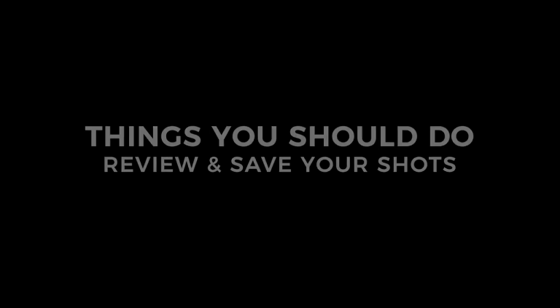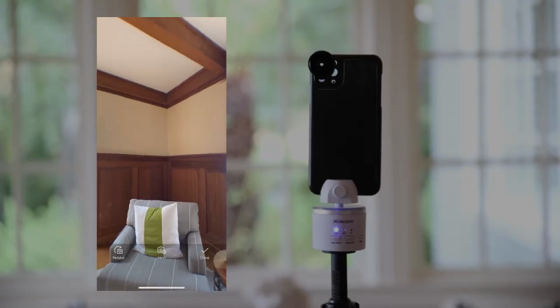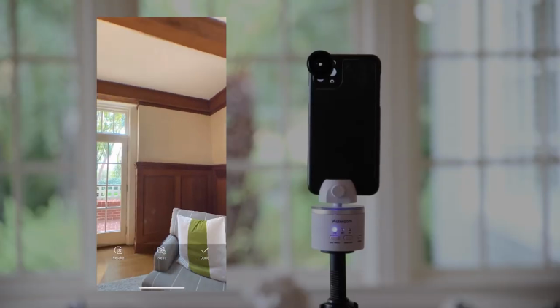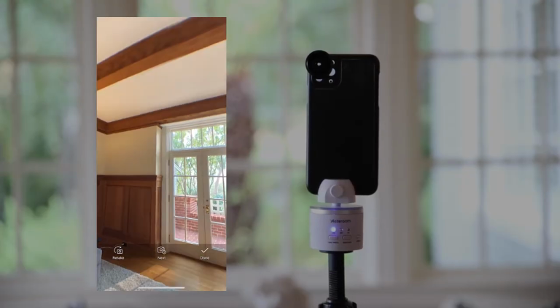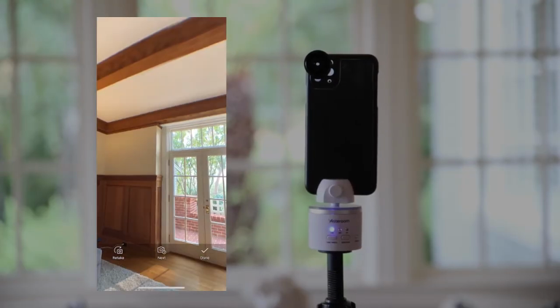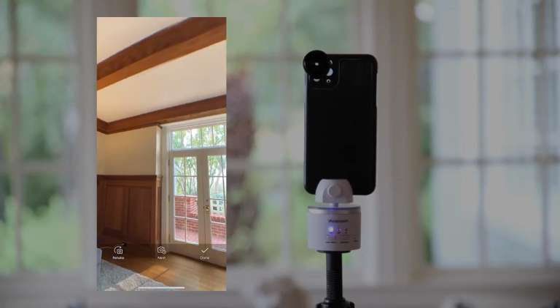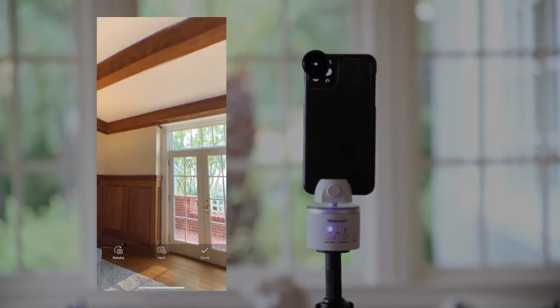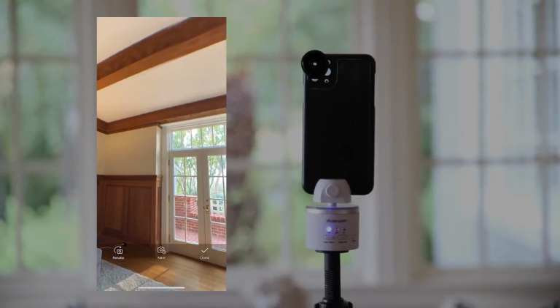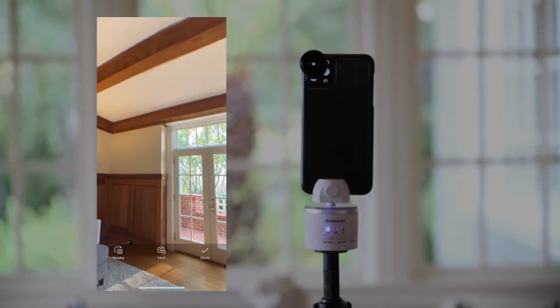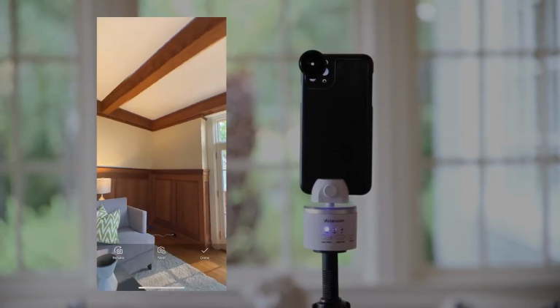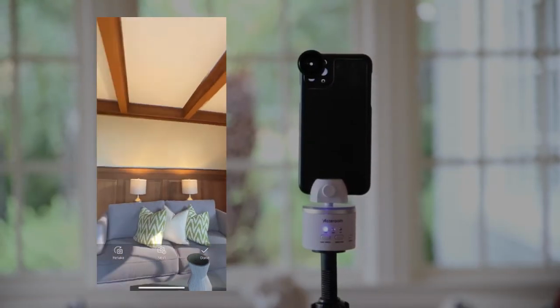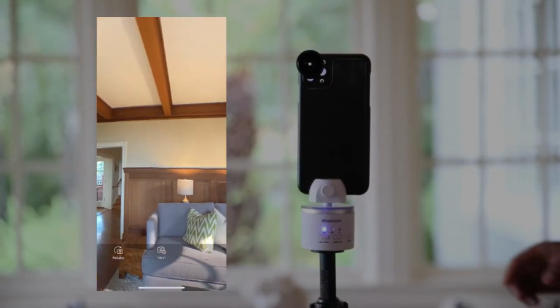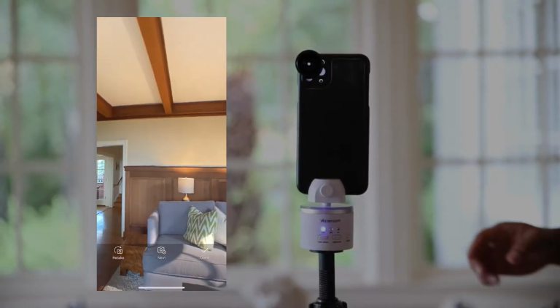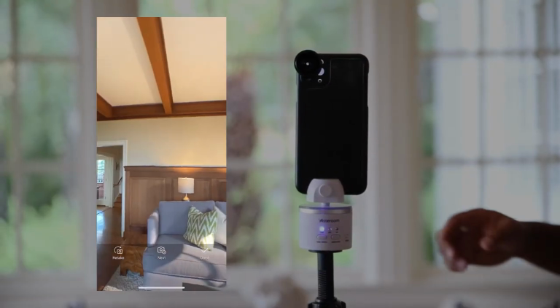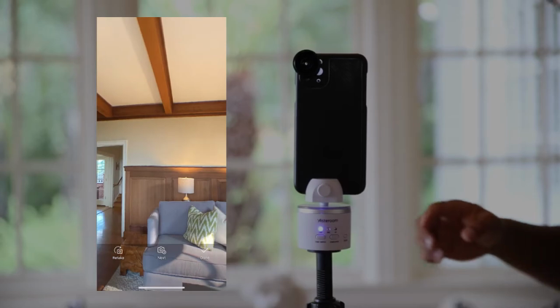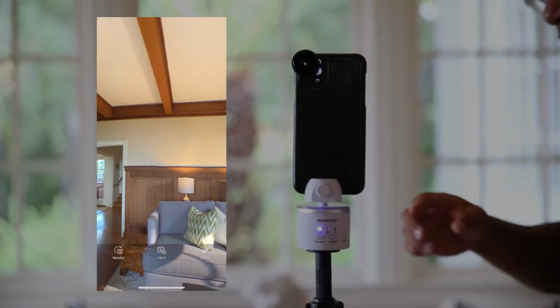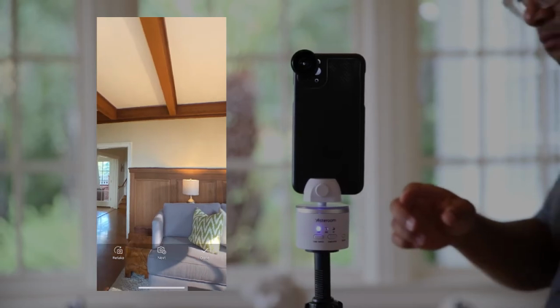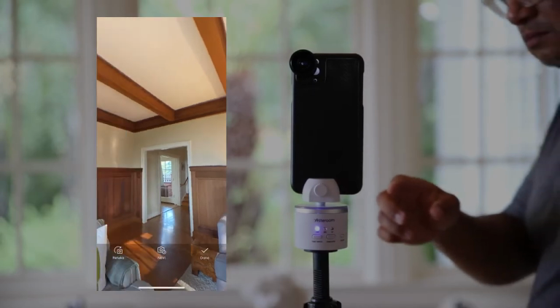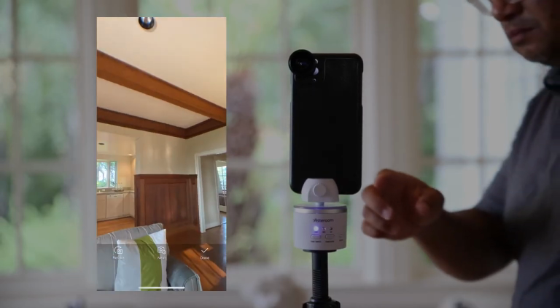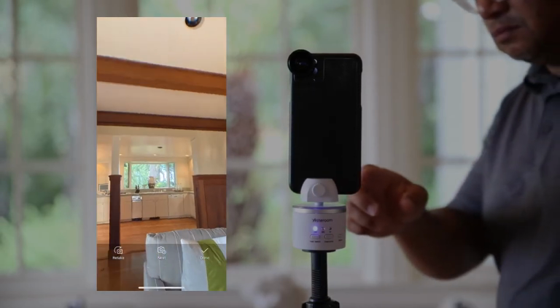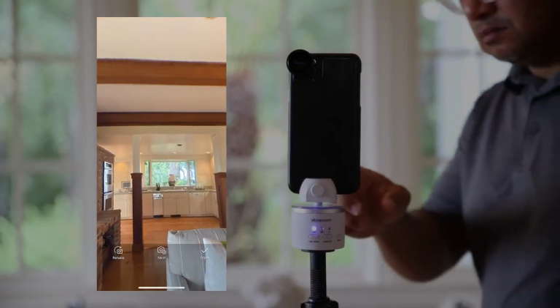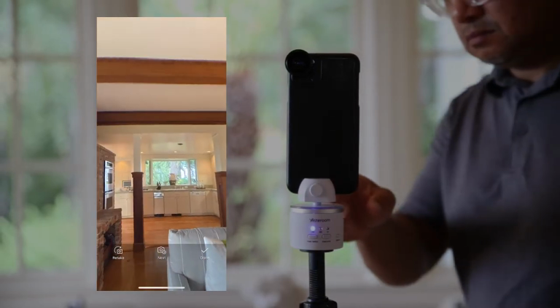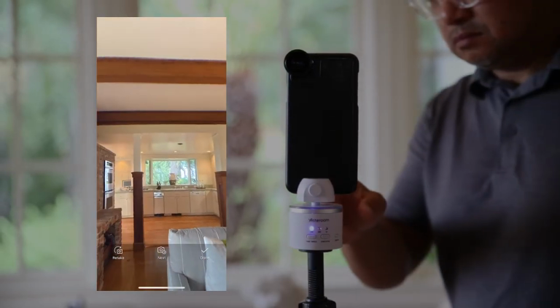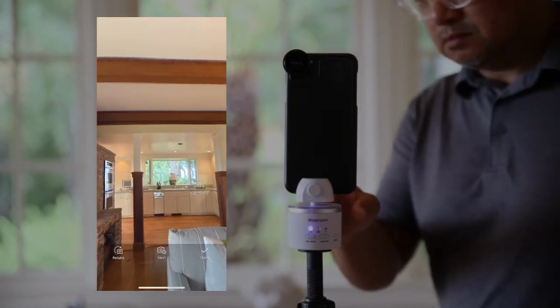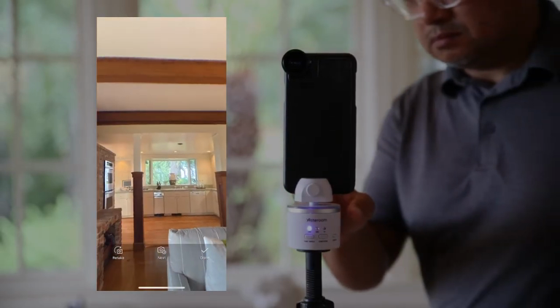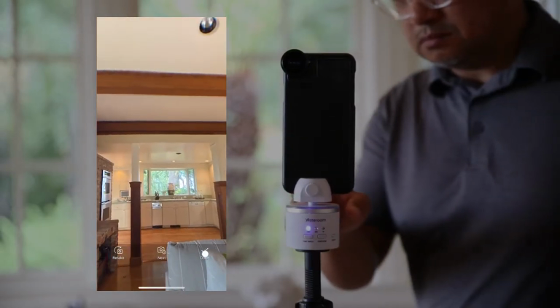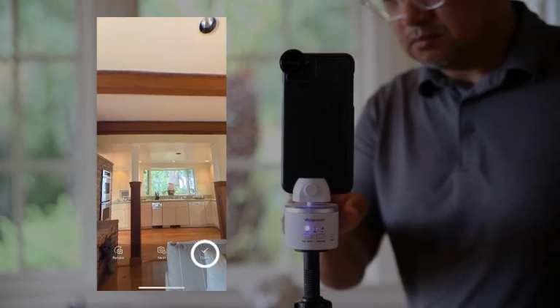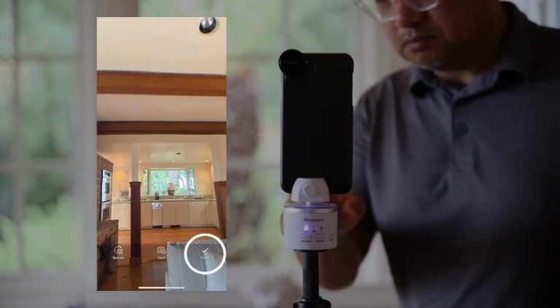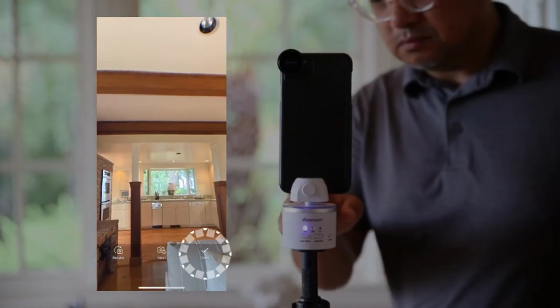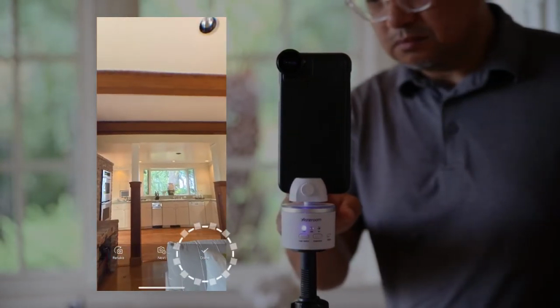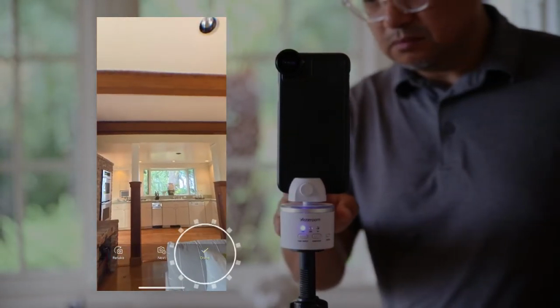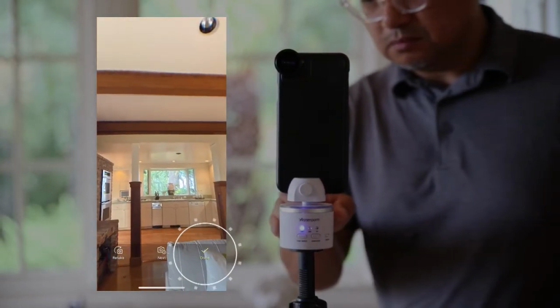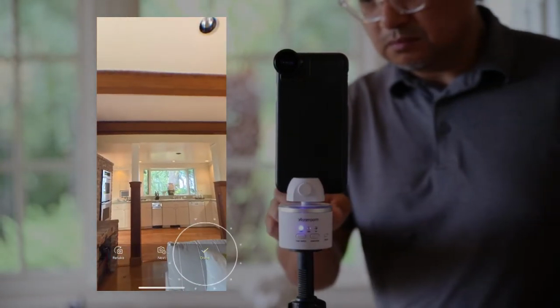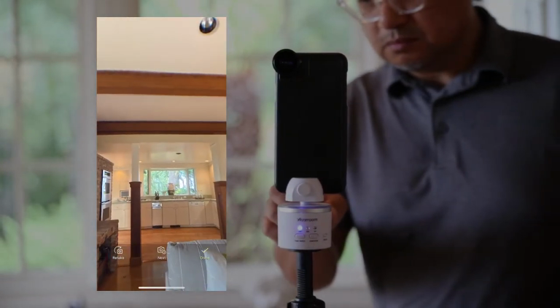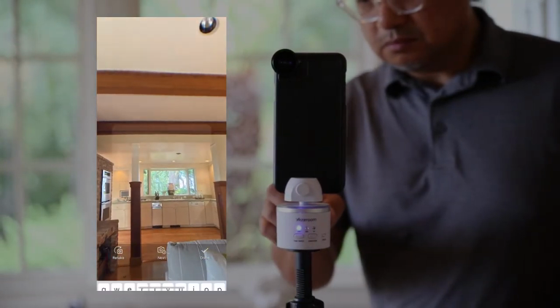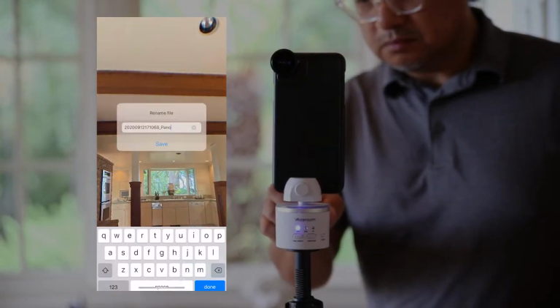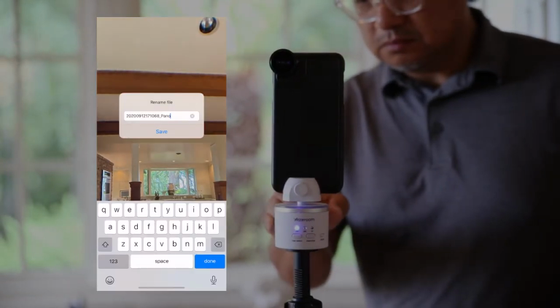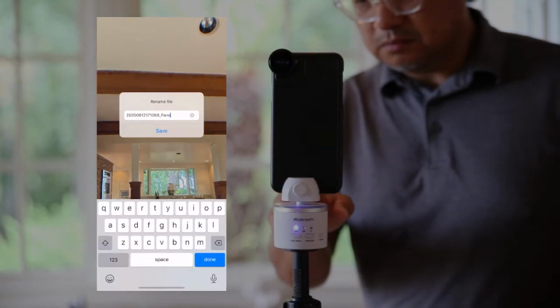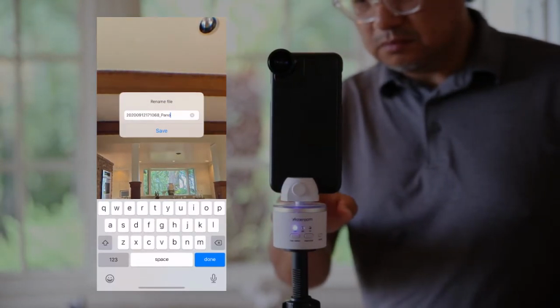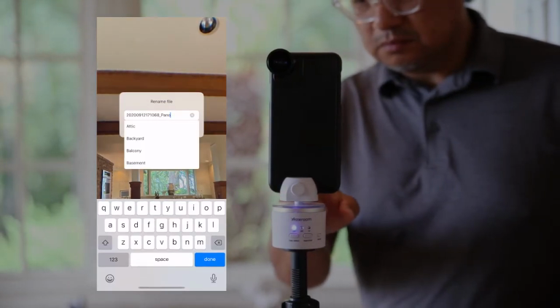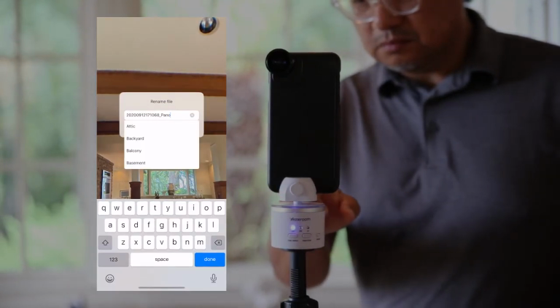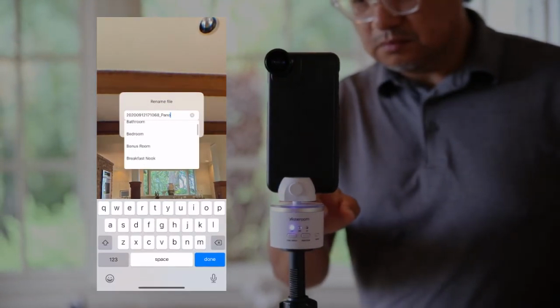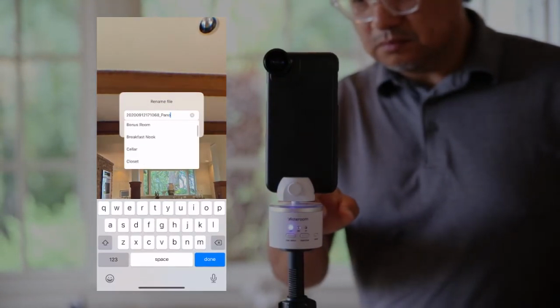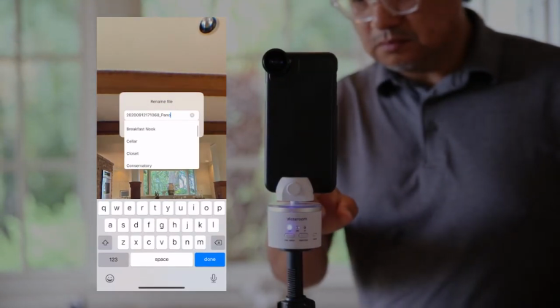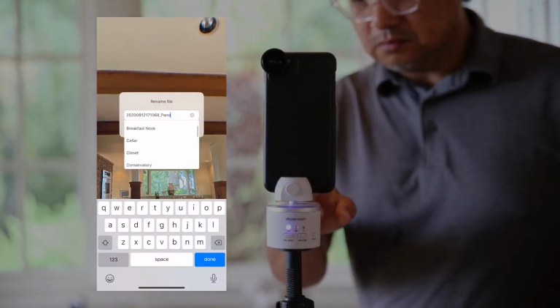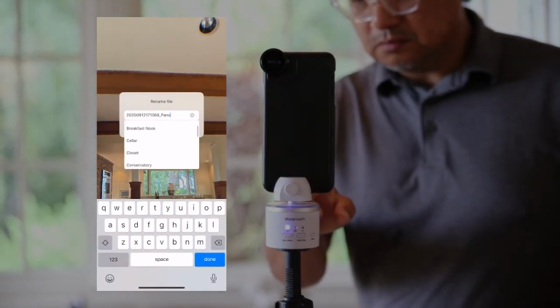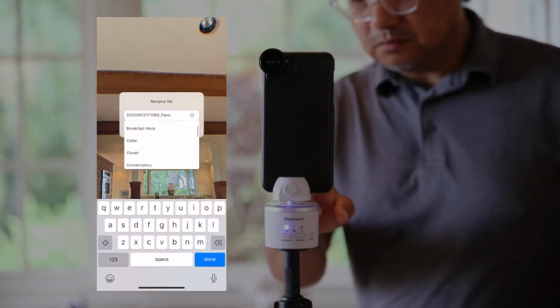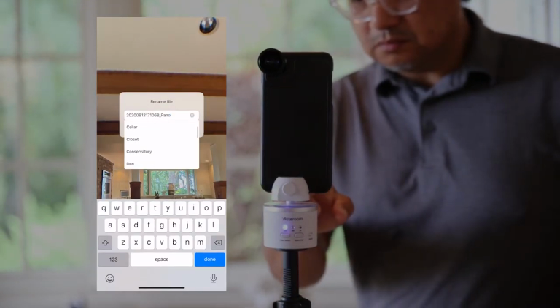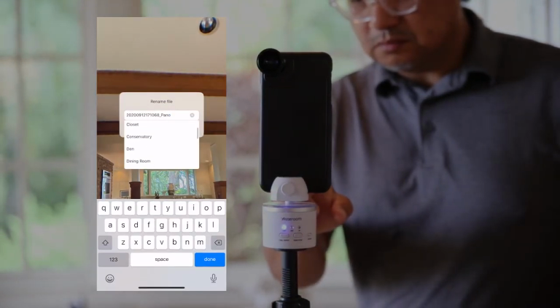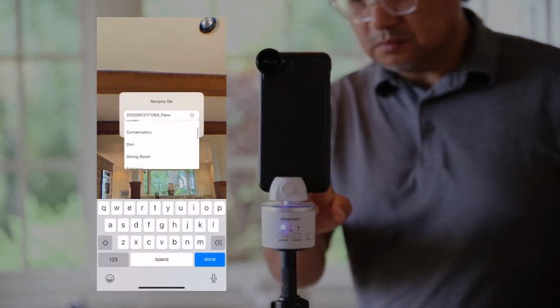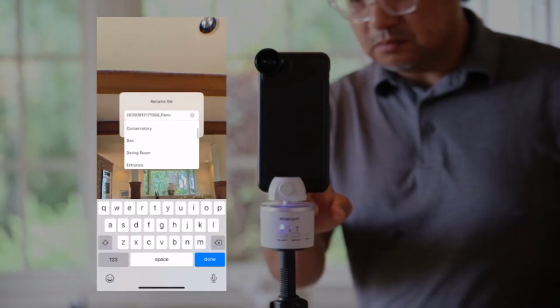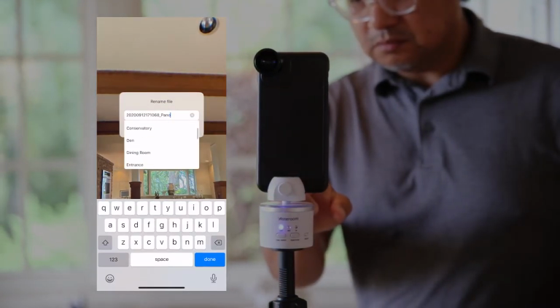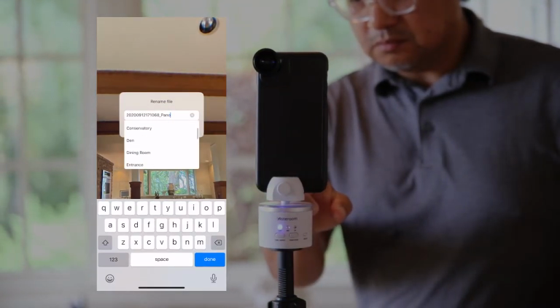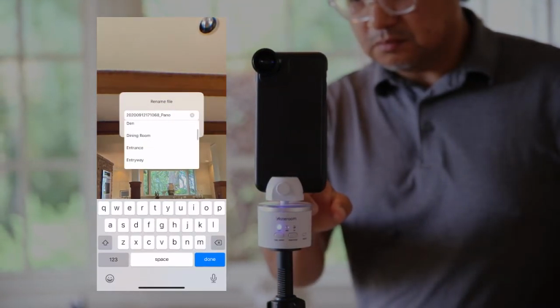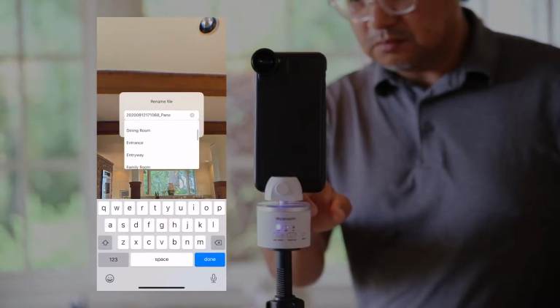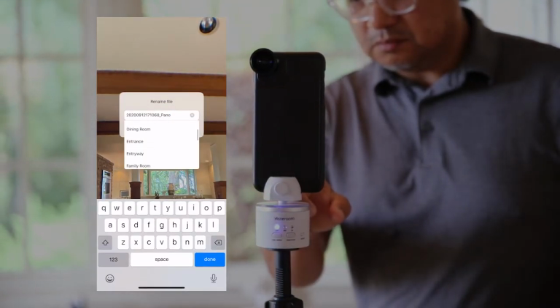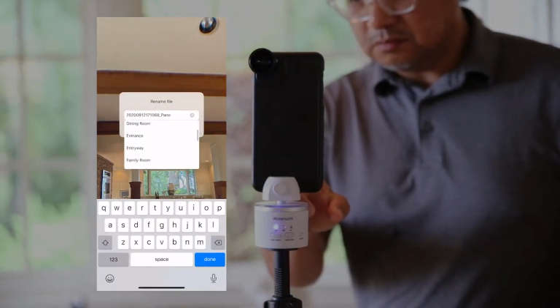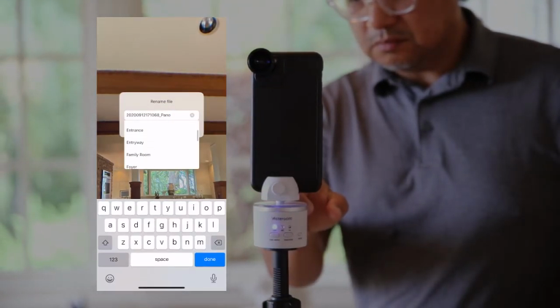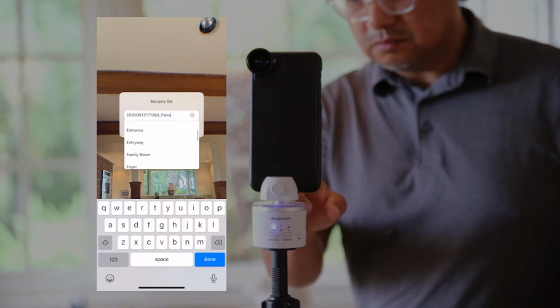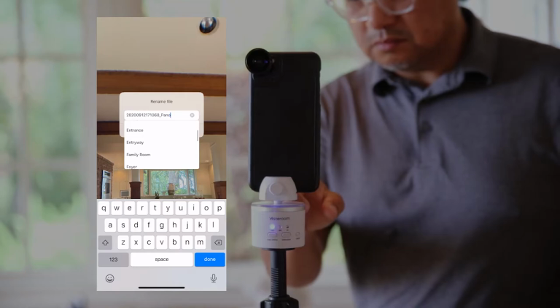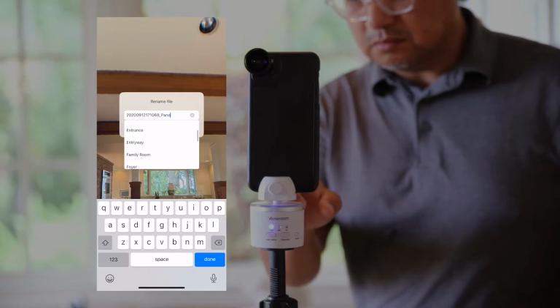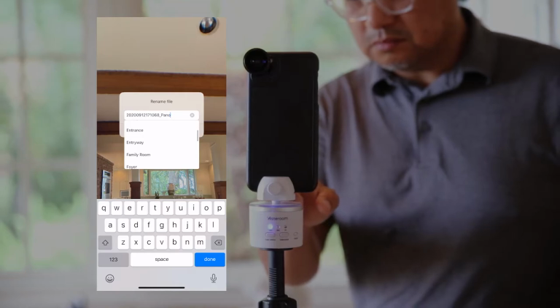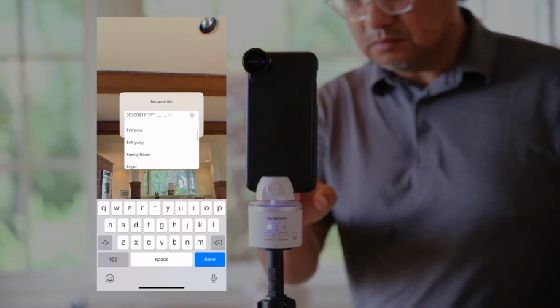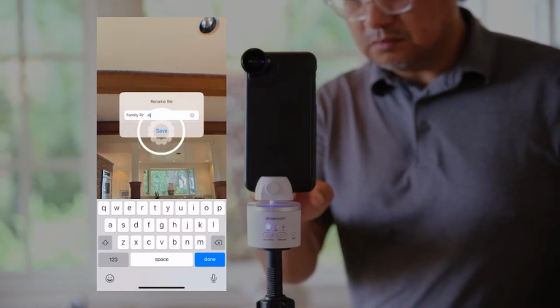After shooting your panos, review your images to see if you need to reshoot. When you're satisfied, don't forget to tap on save.